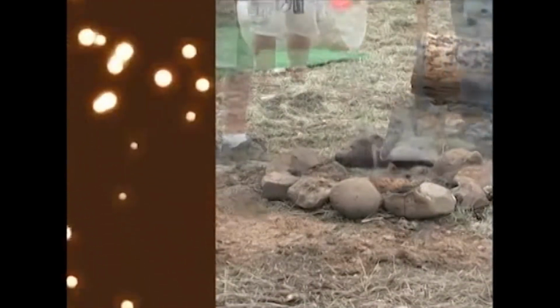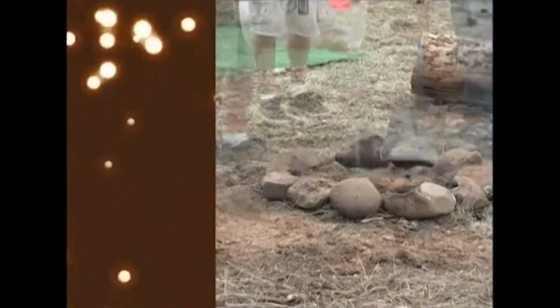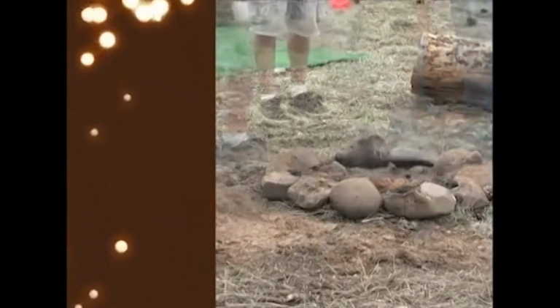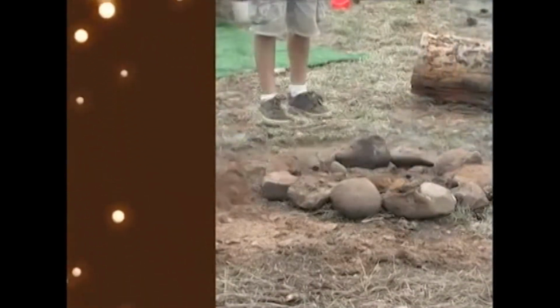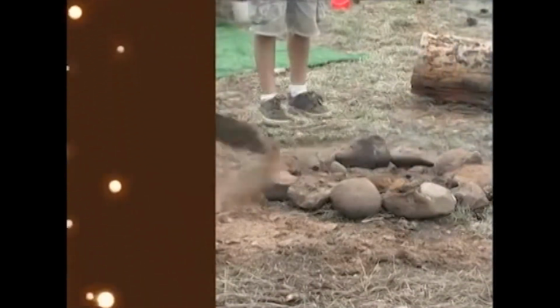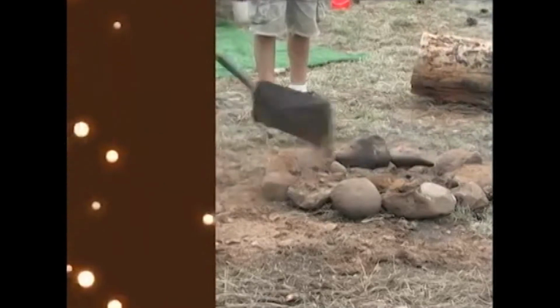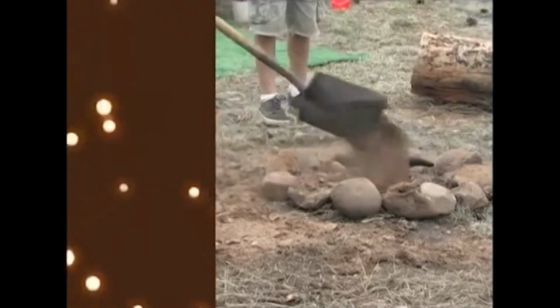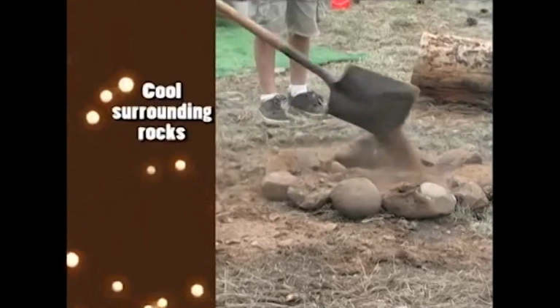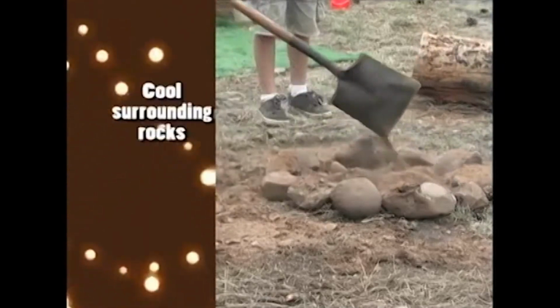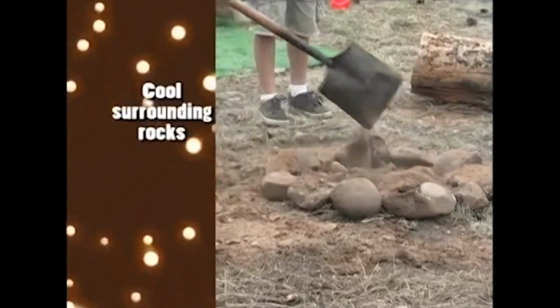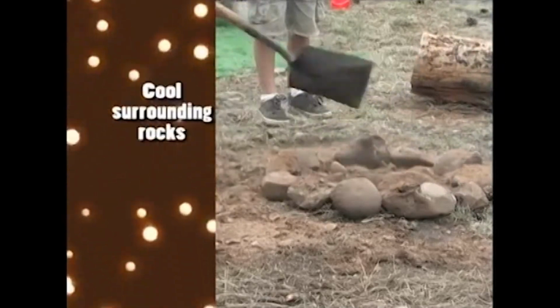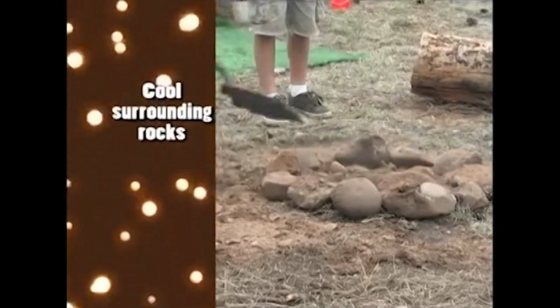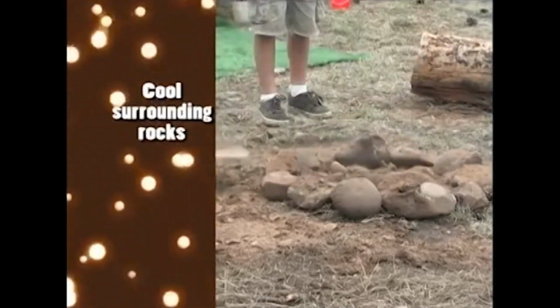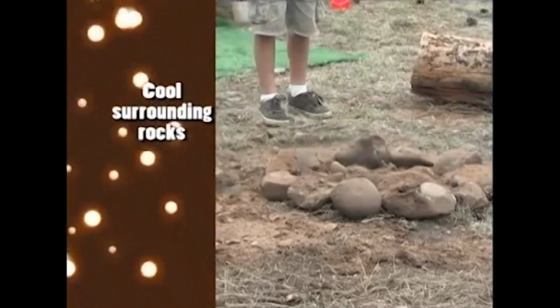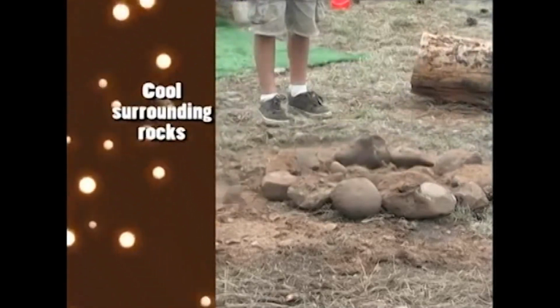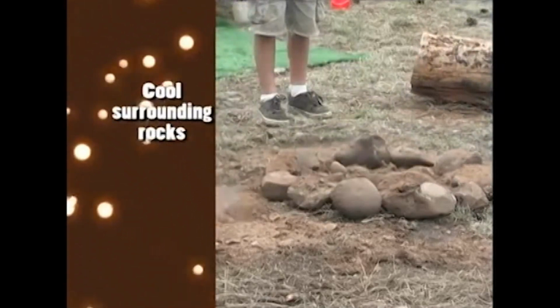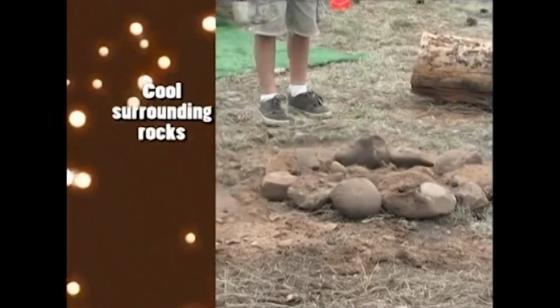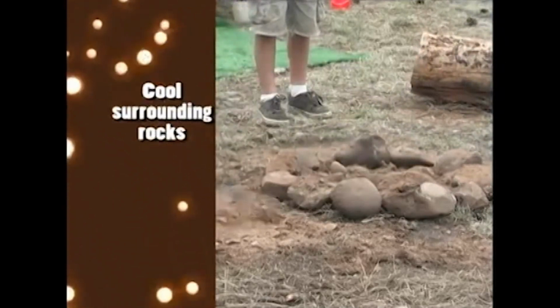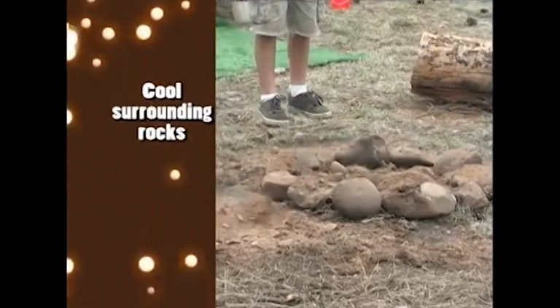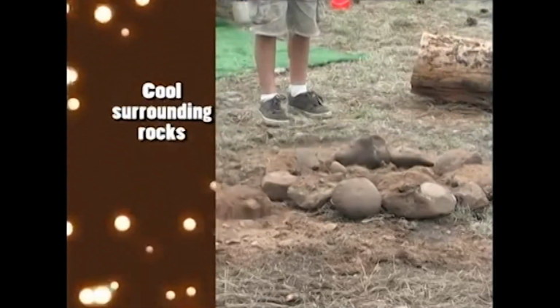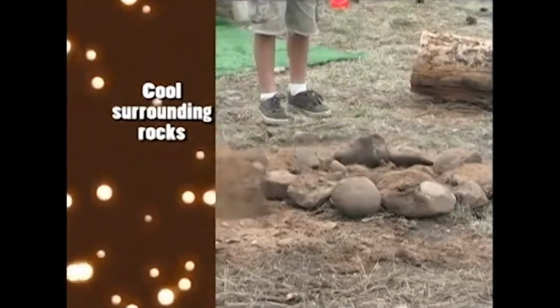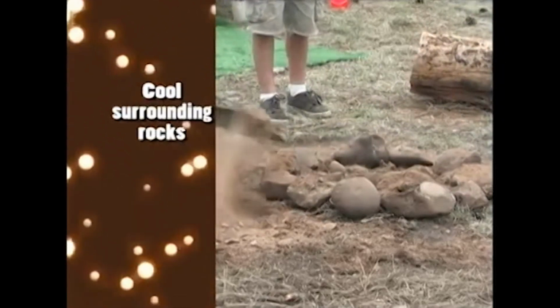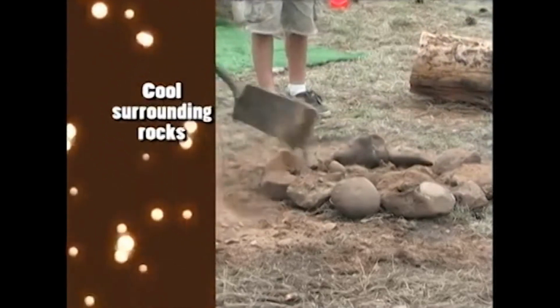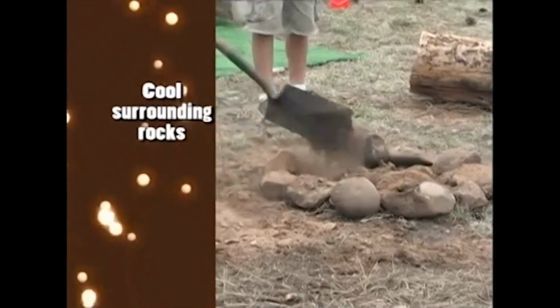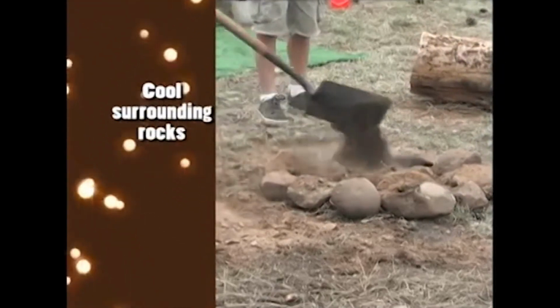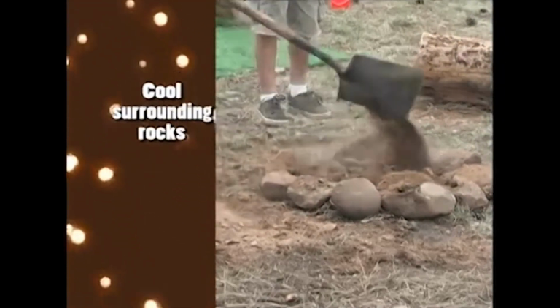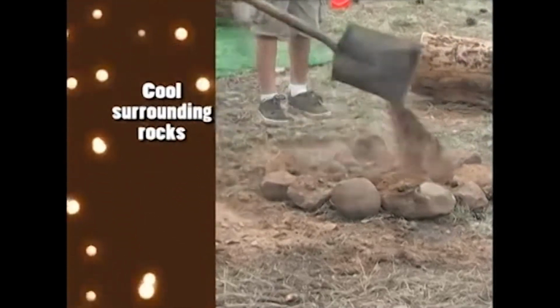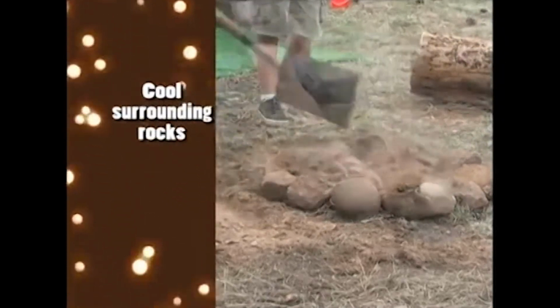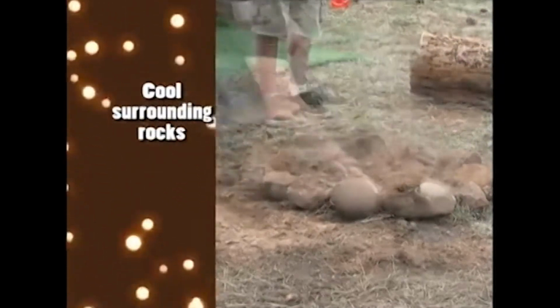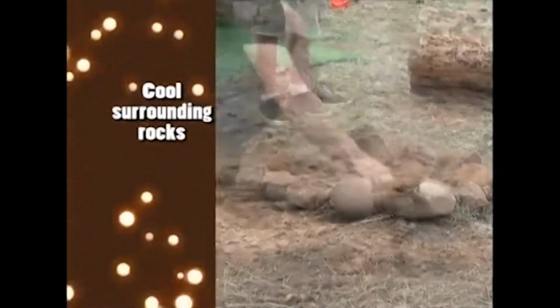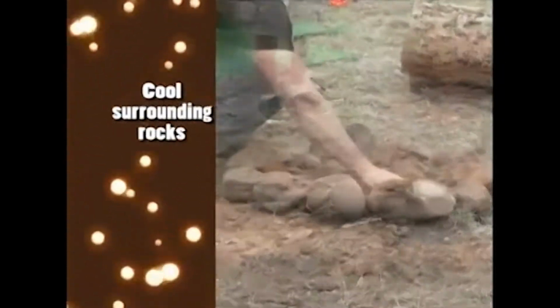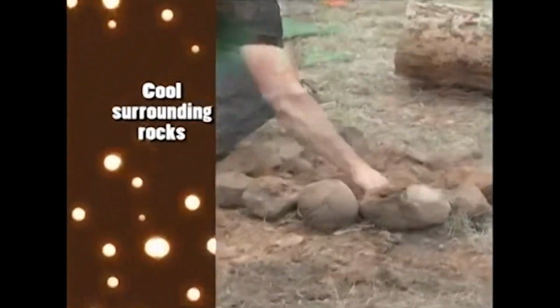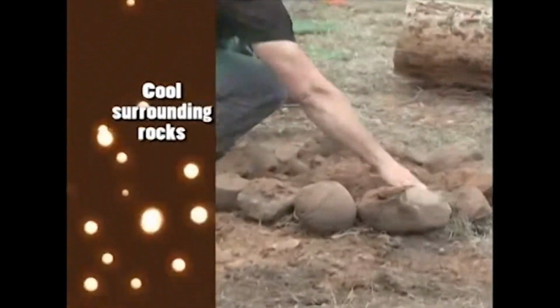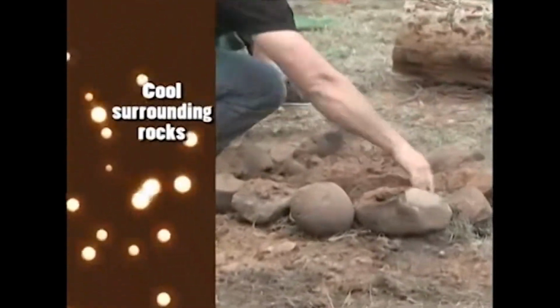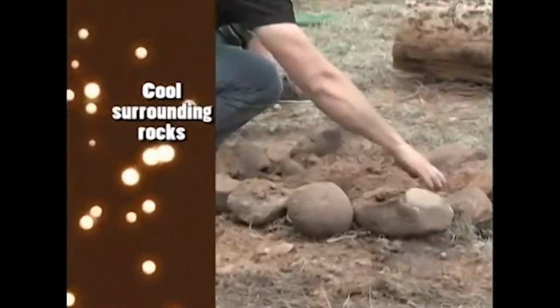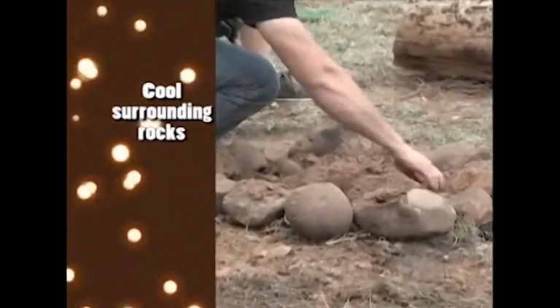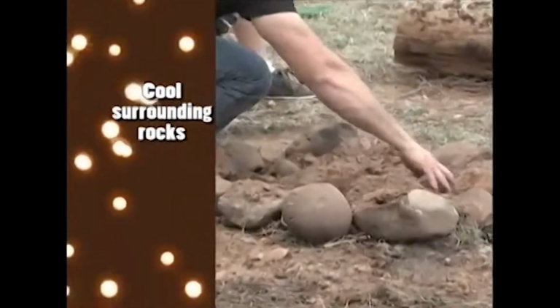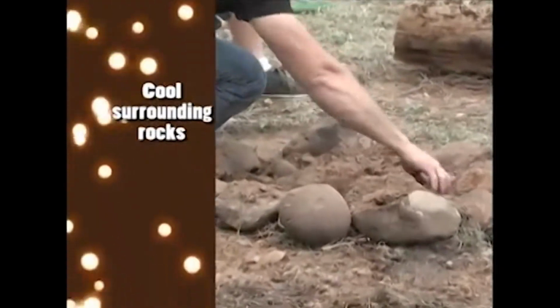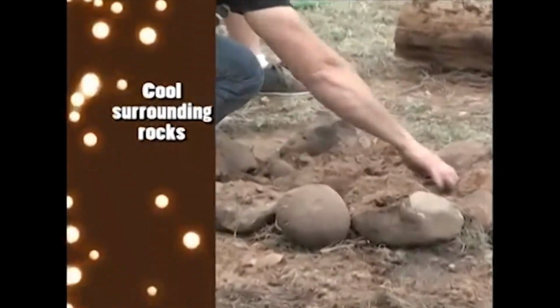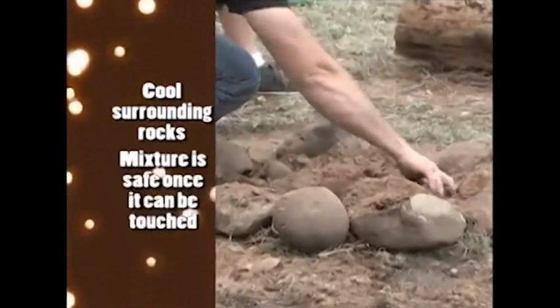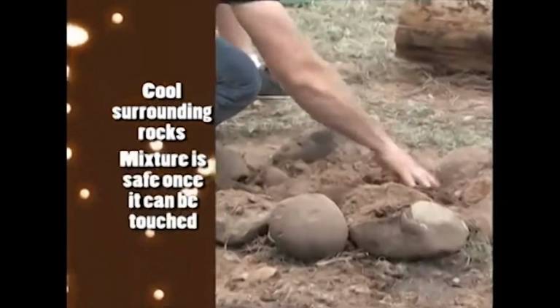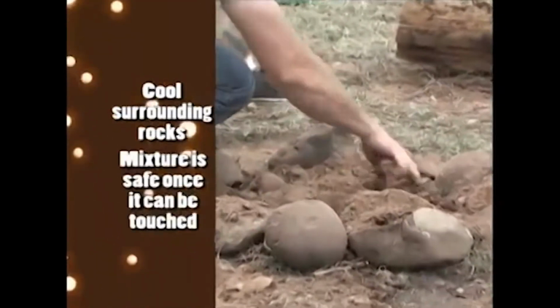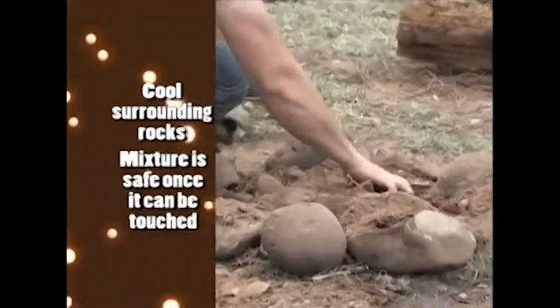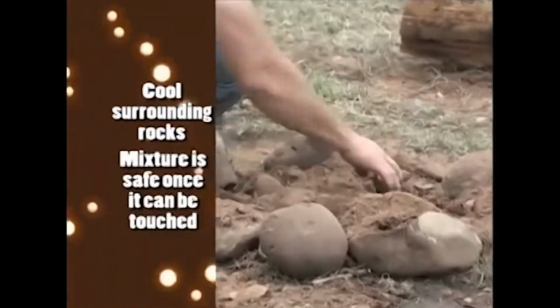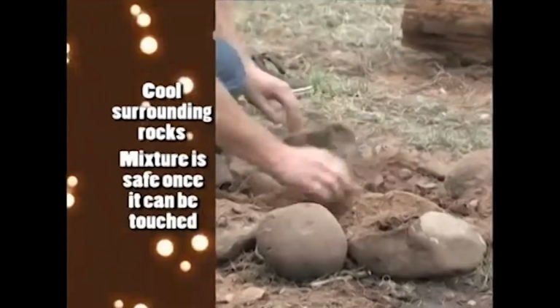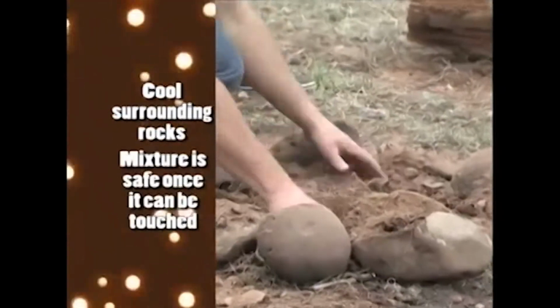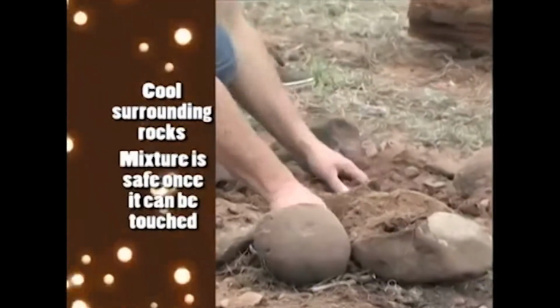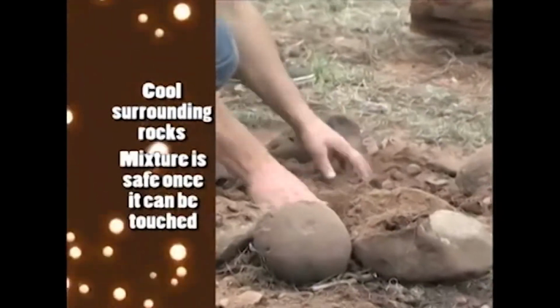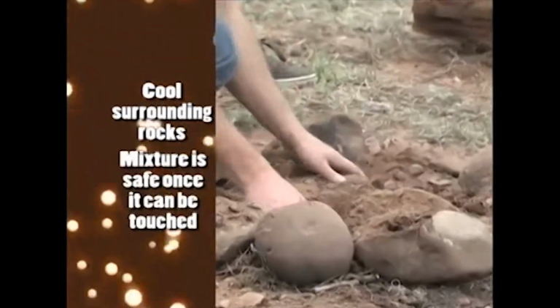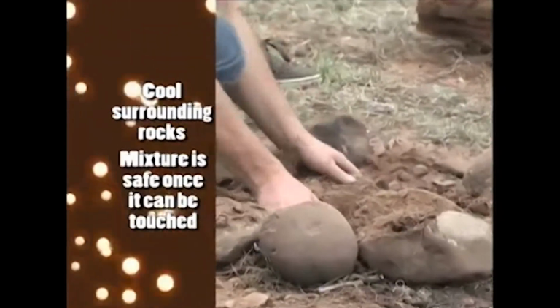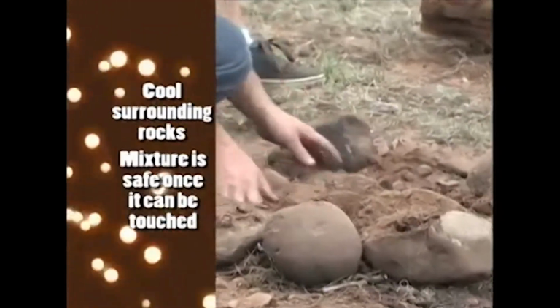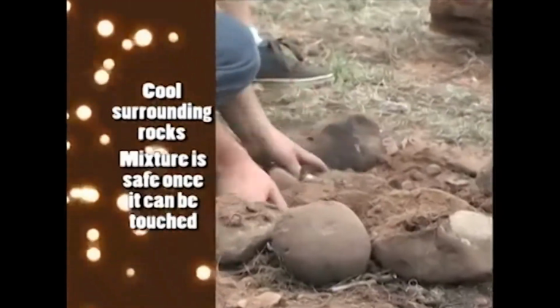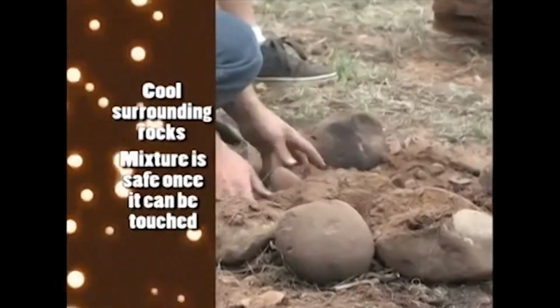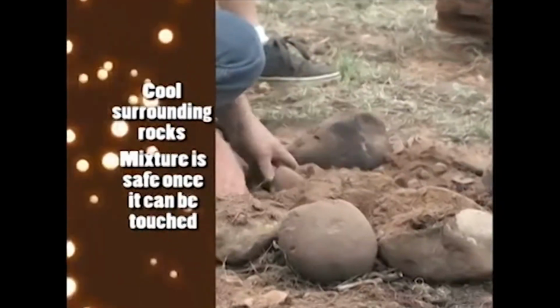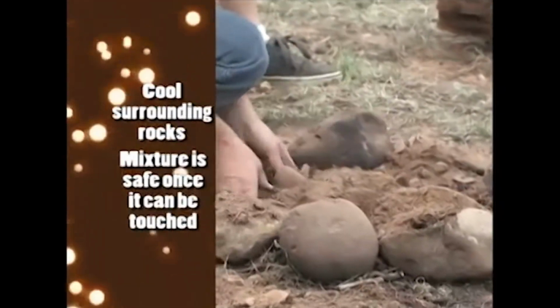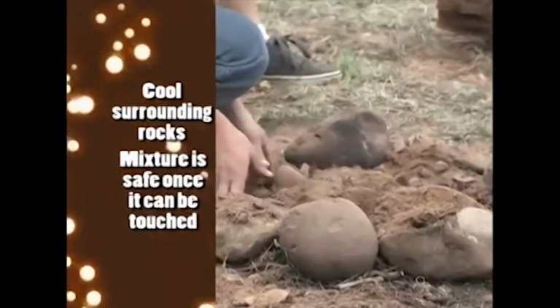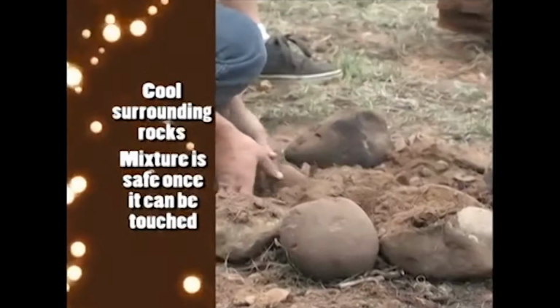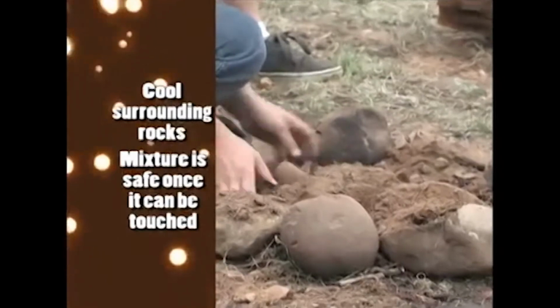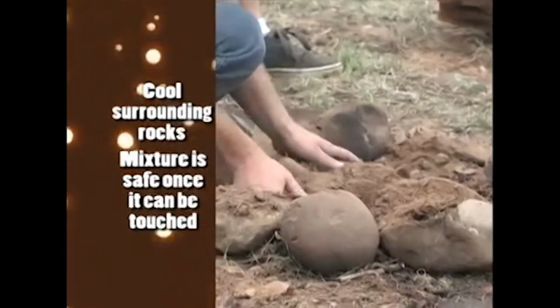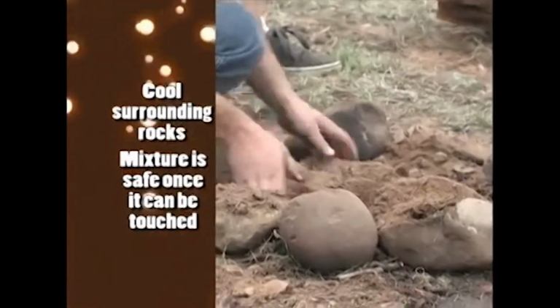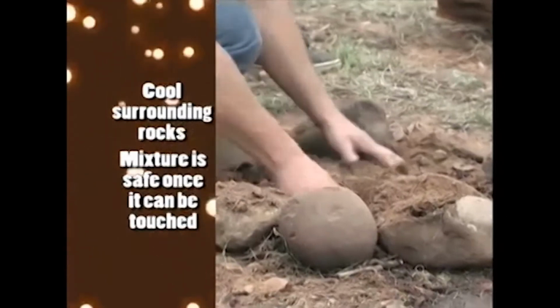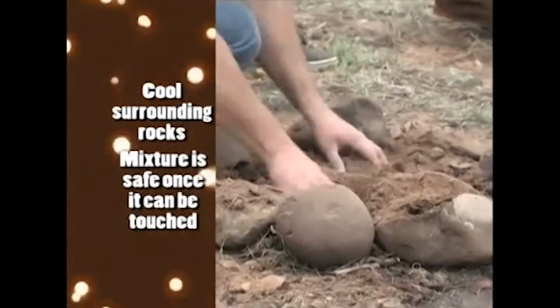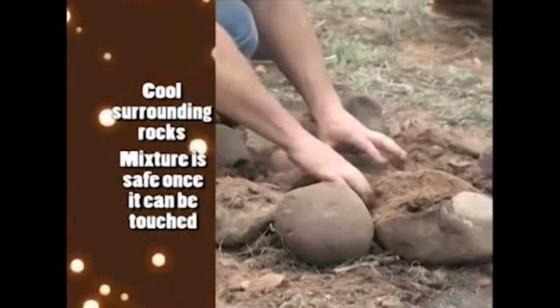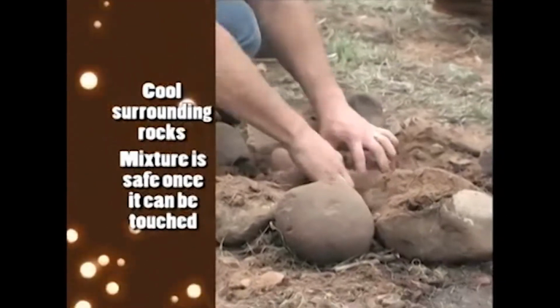Keep in mind that the surrounding rocks should be cooled as well. After some time the mixture will cool to the point that it can be touched.